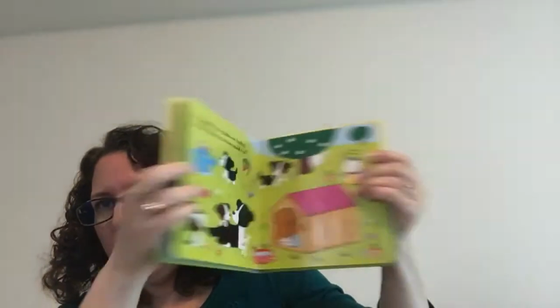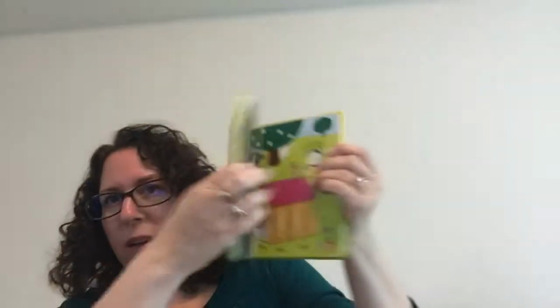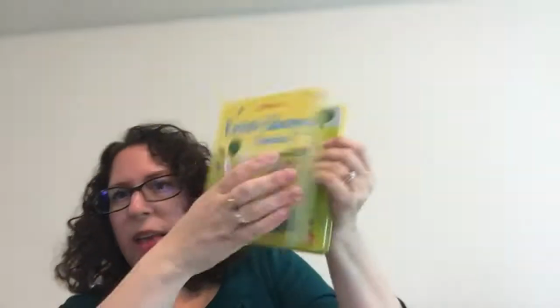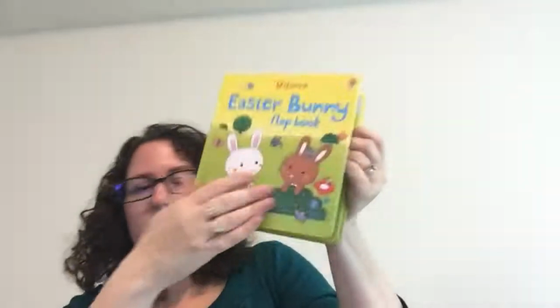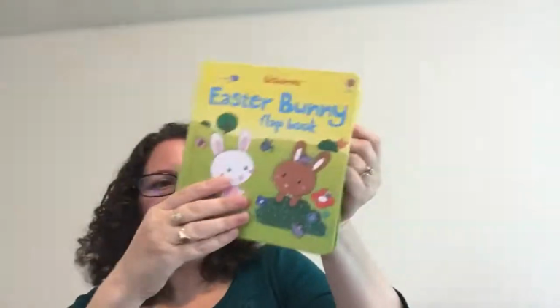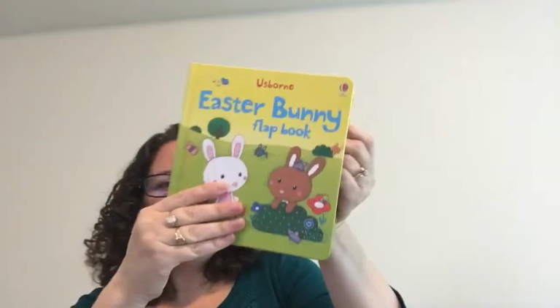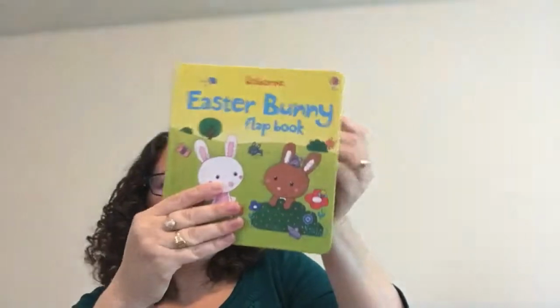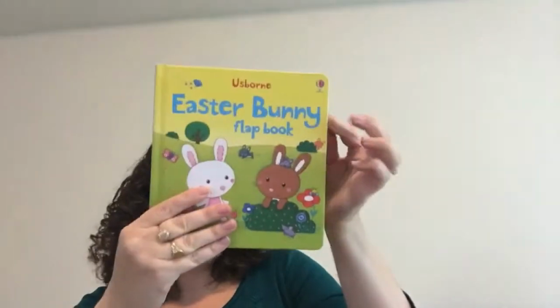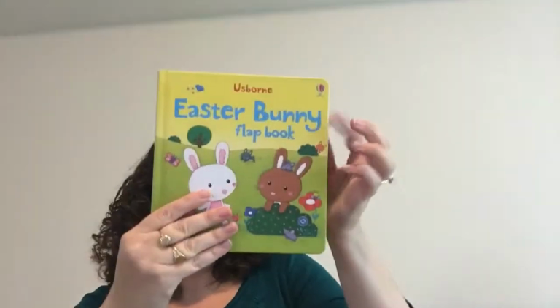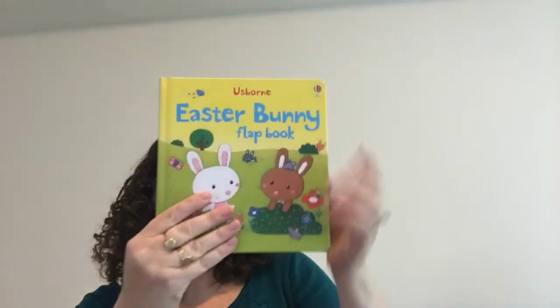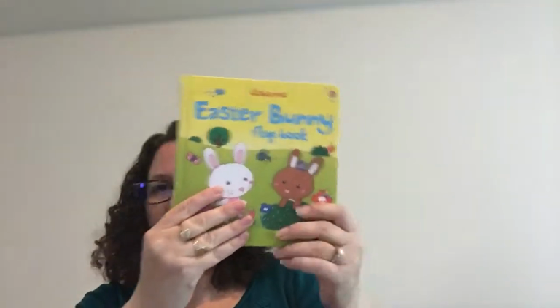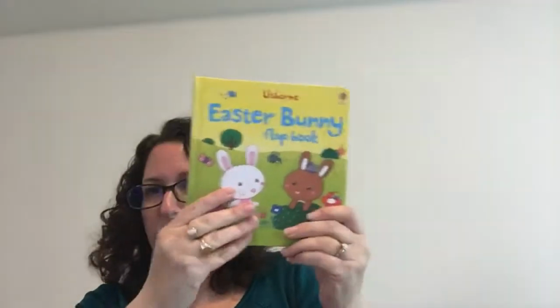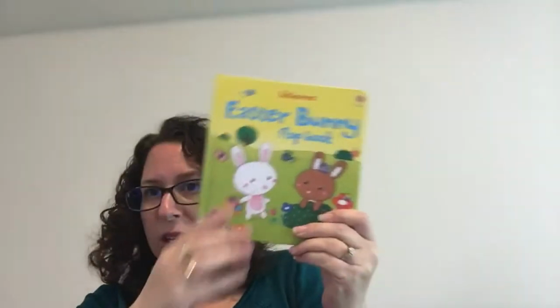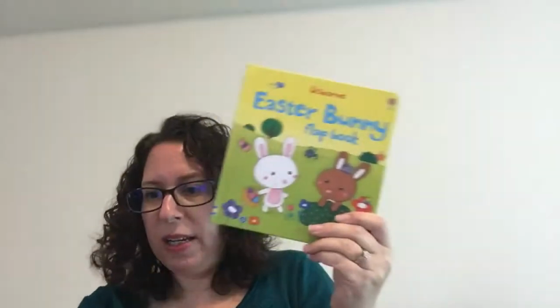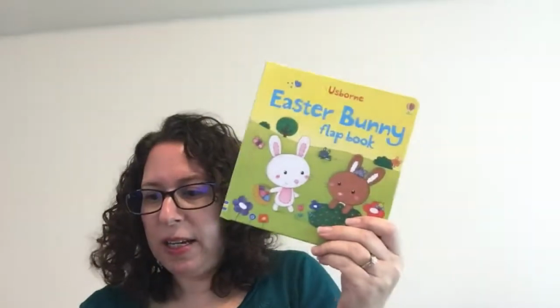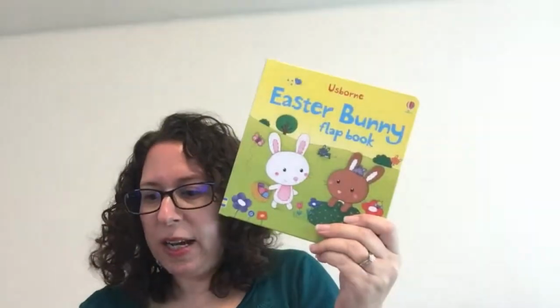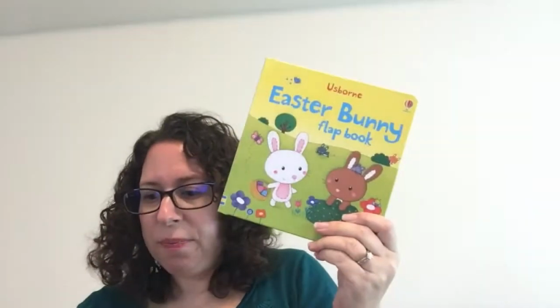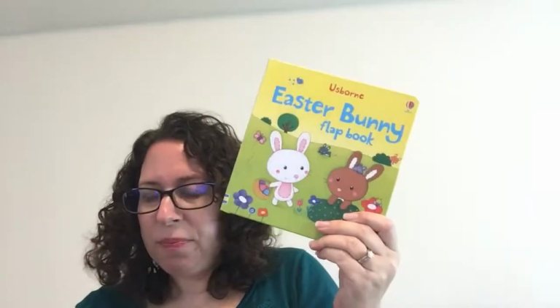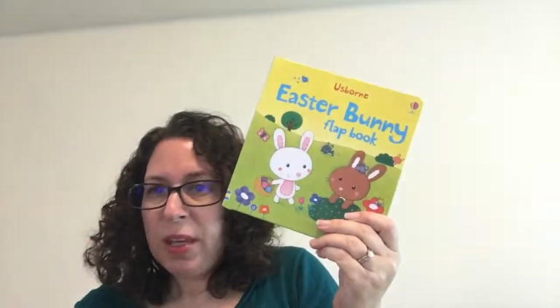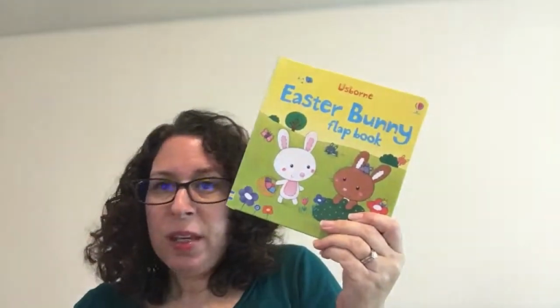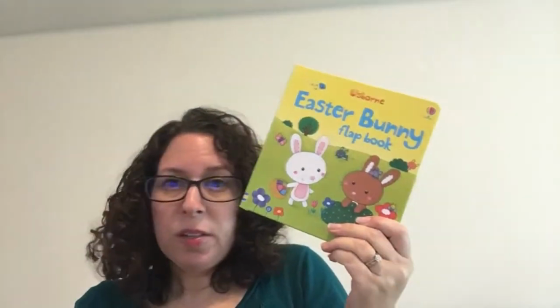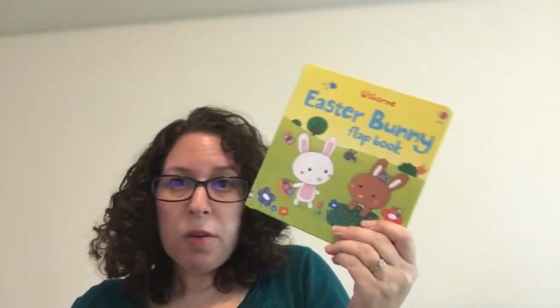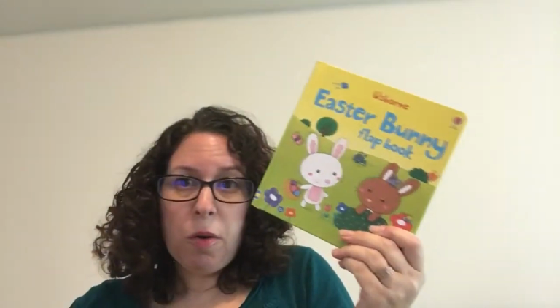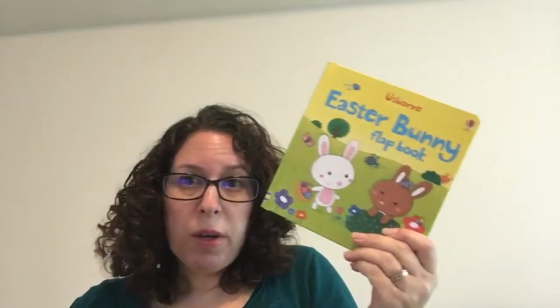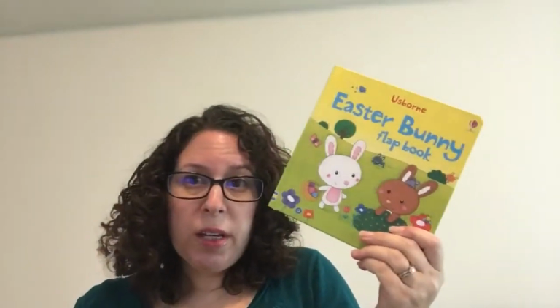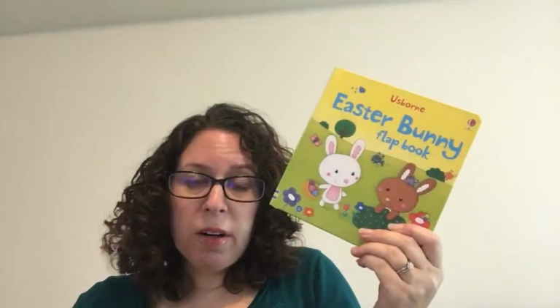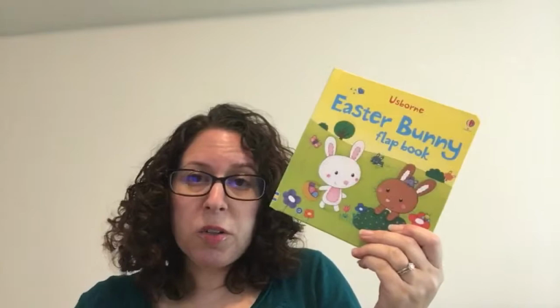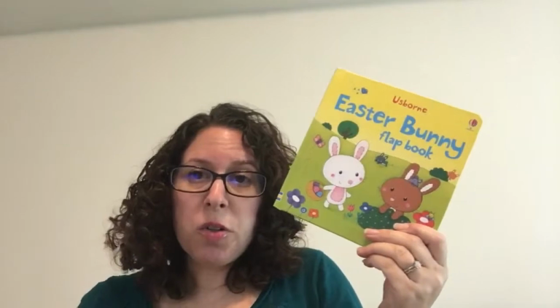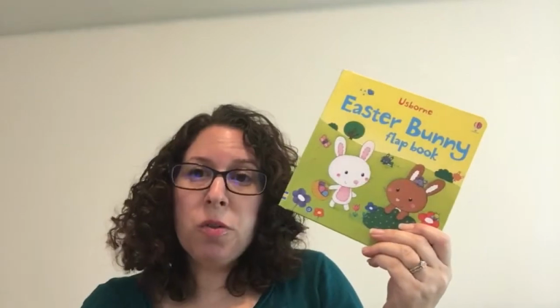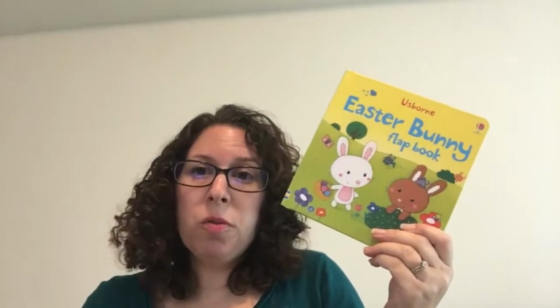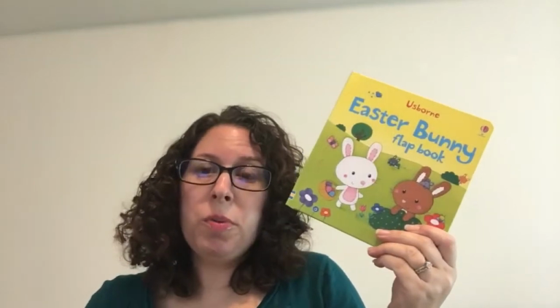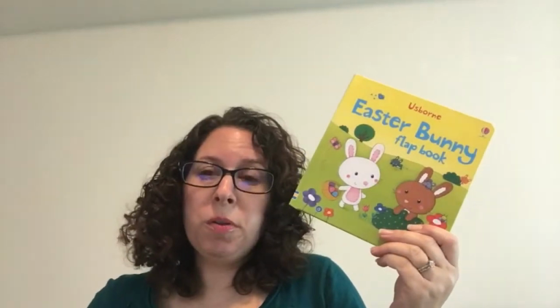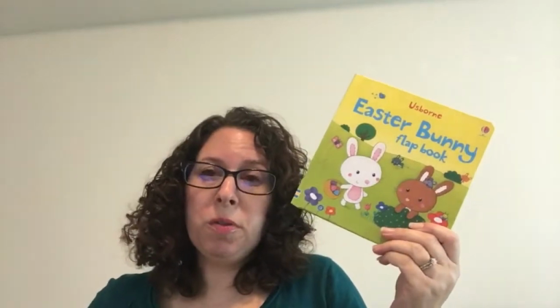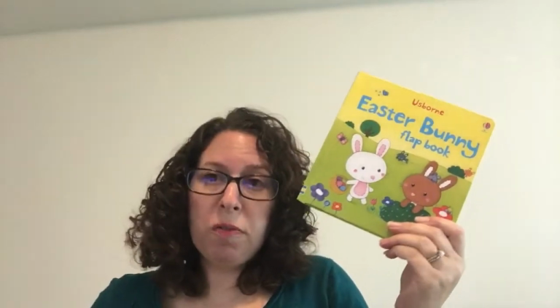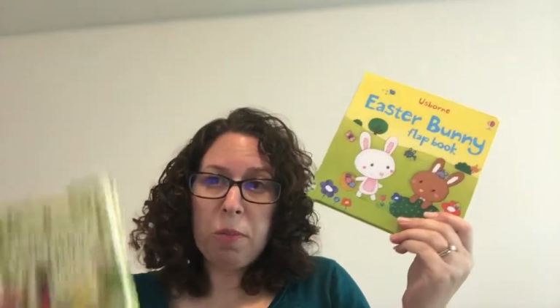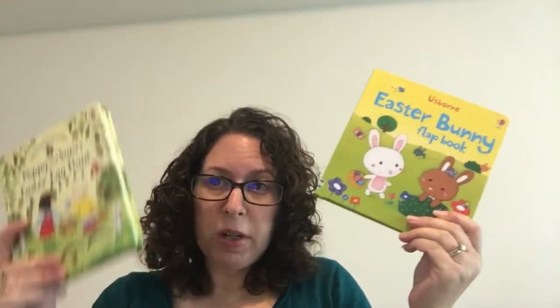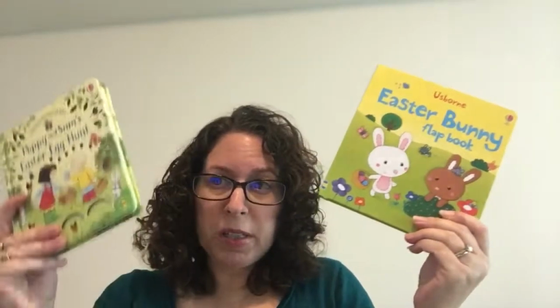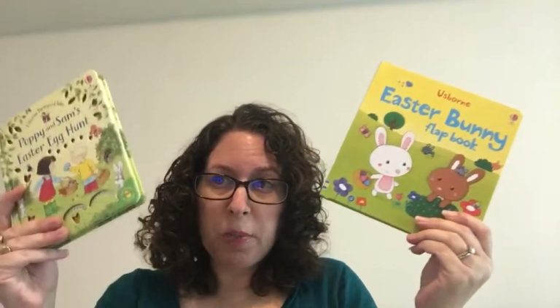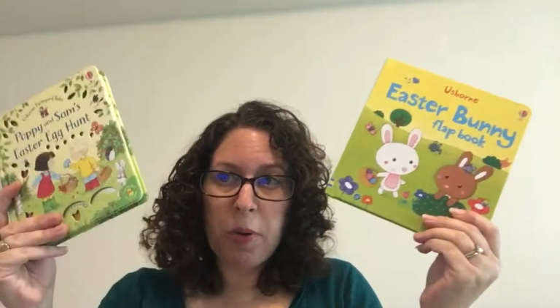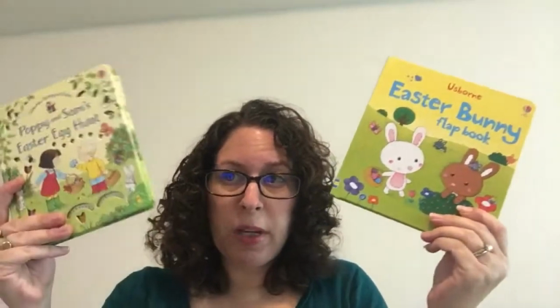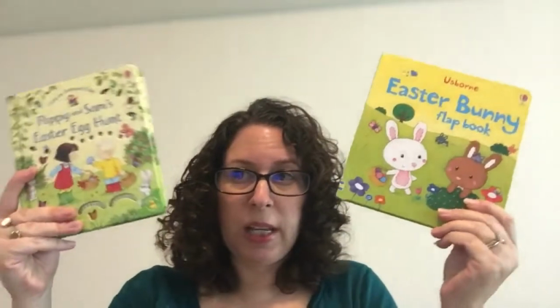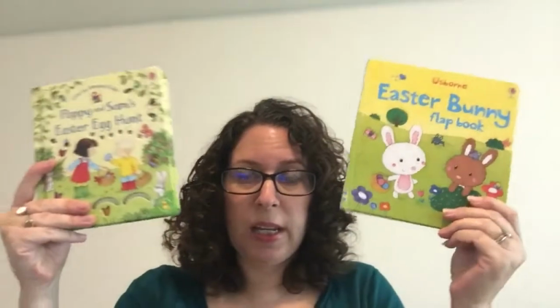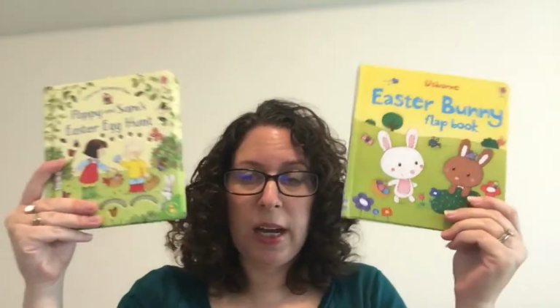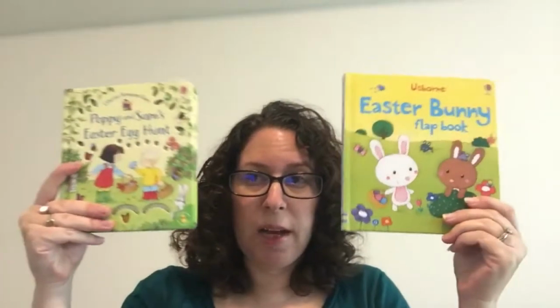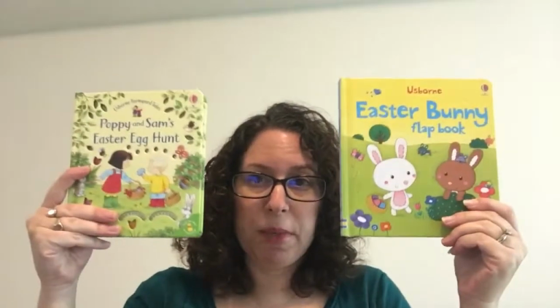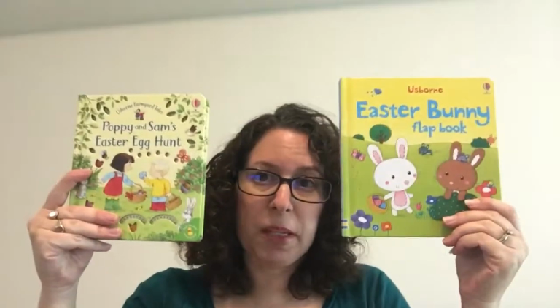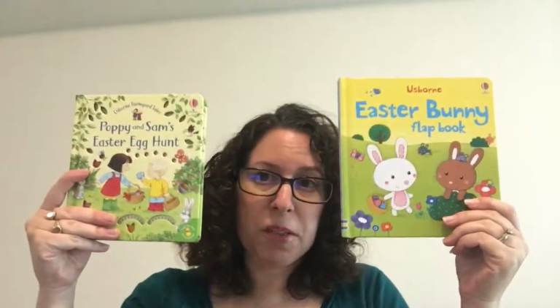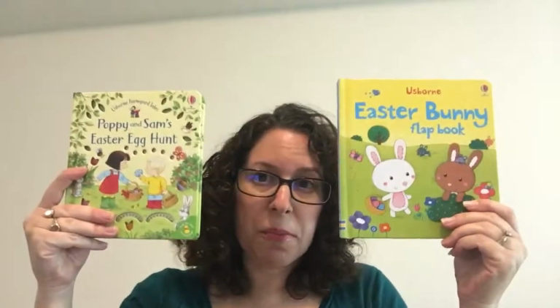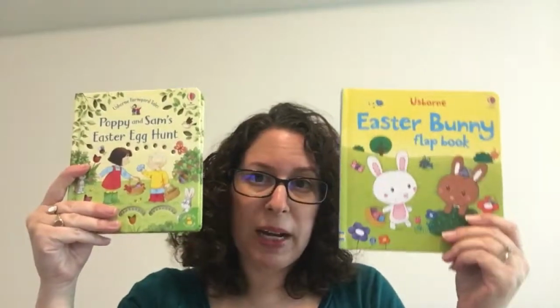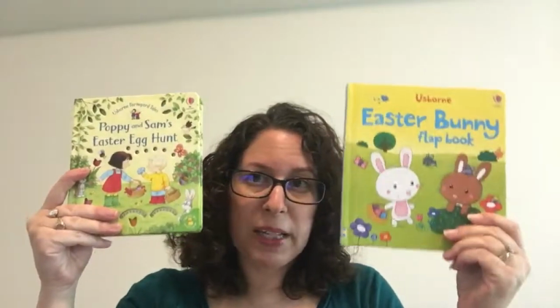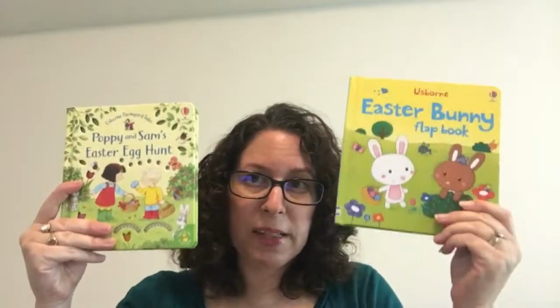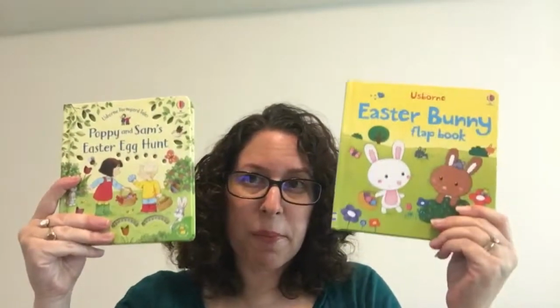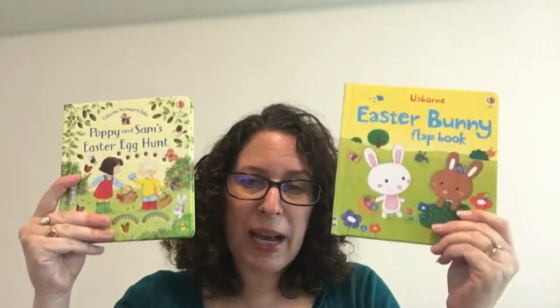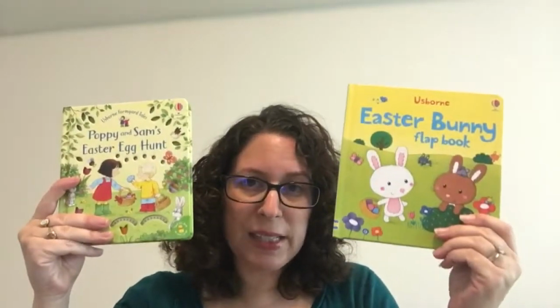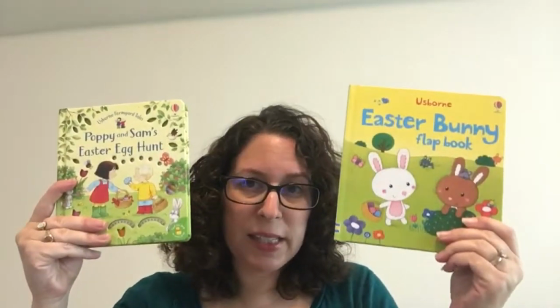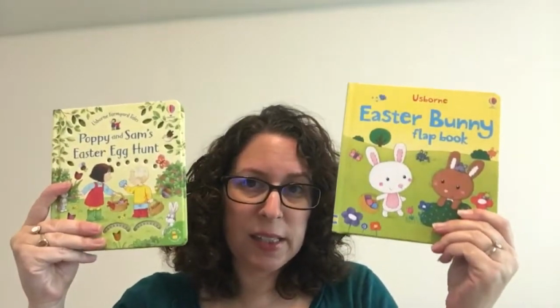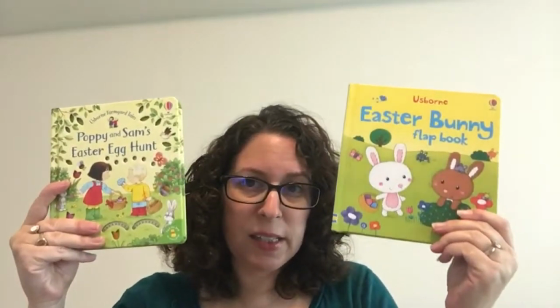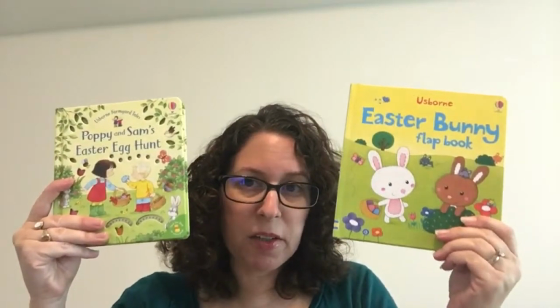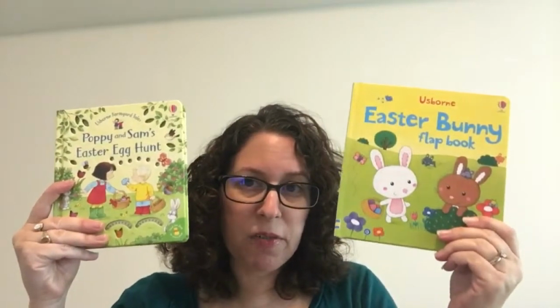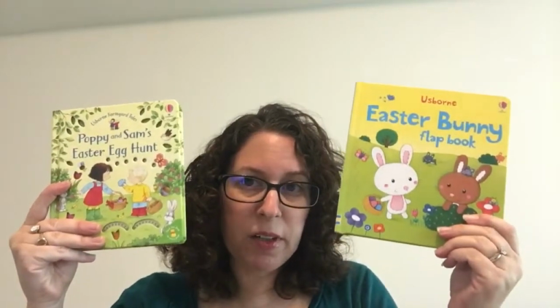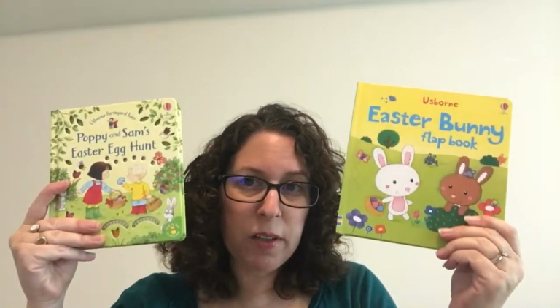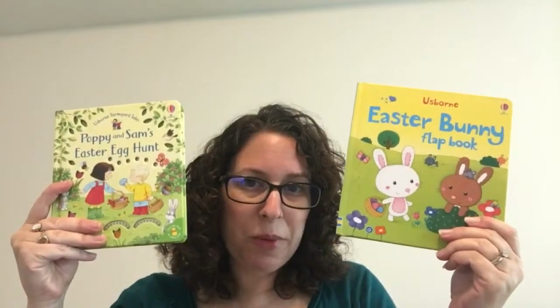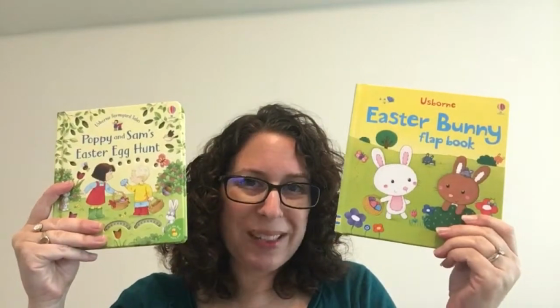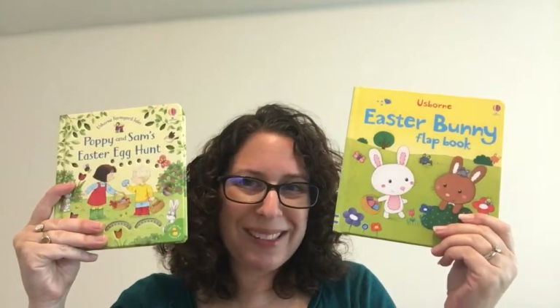This one is only $7.99. So here are two beautiful books to put in Easter baskets this year for your little ones.